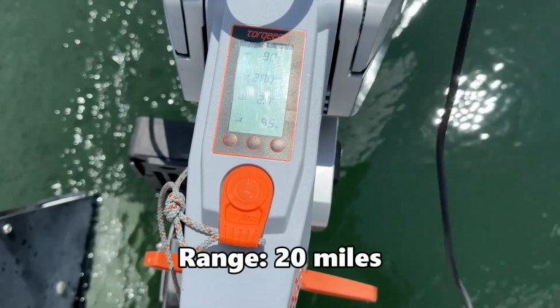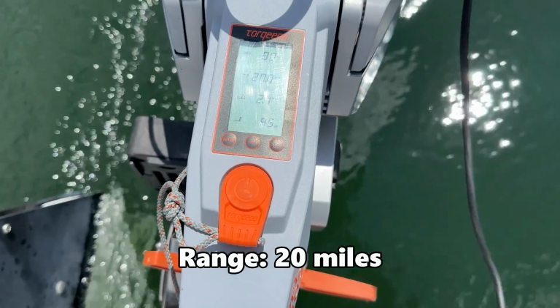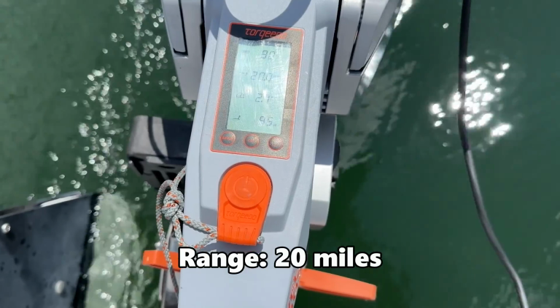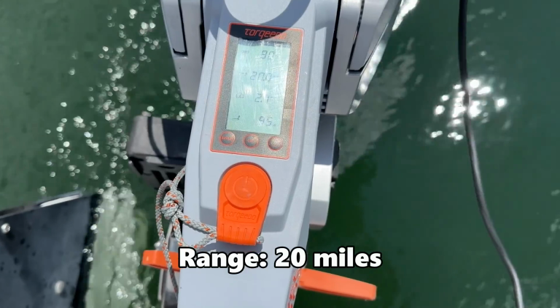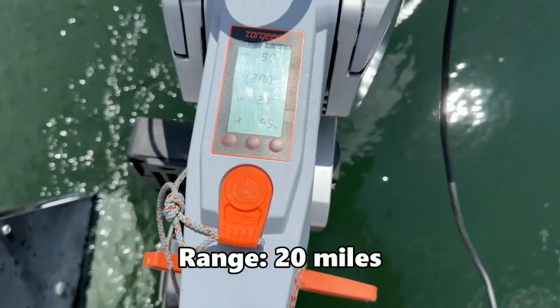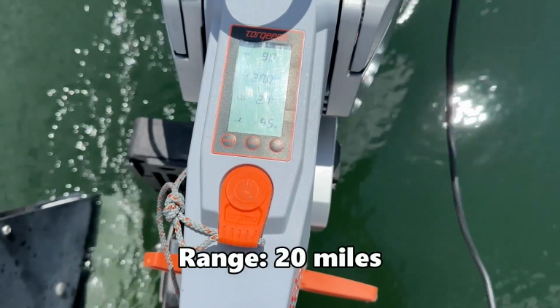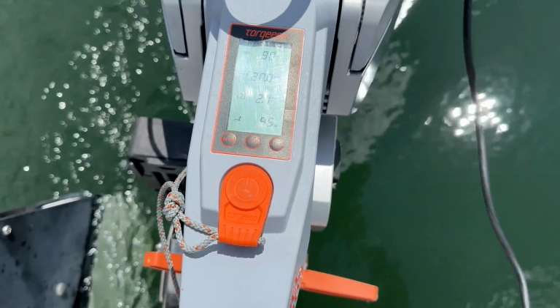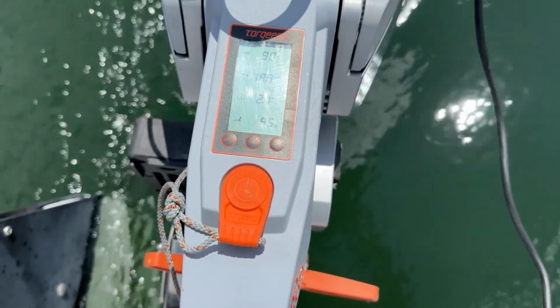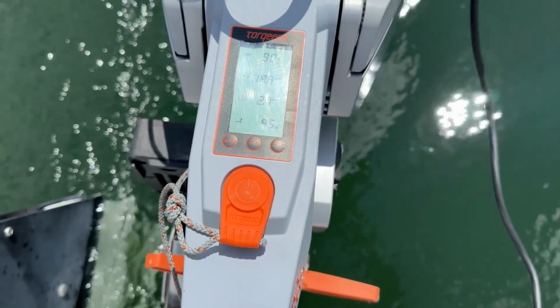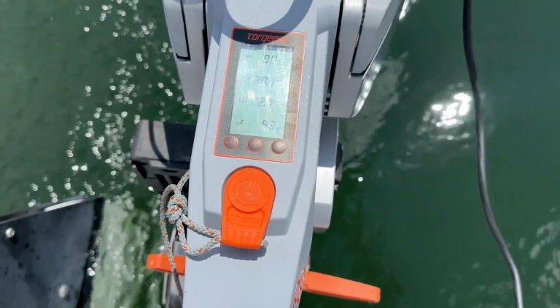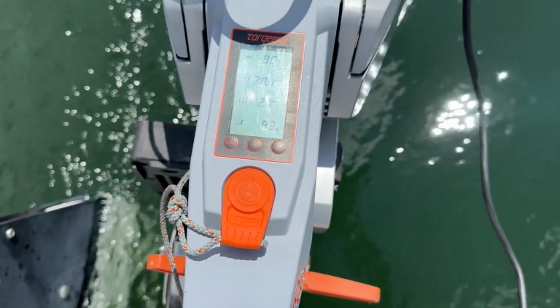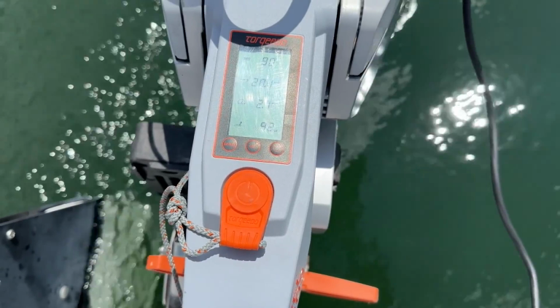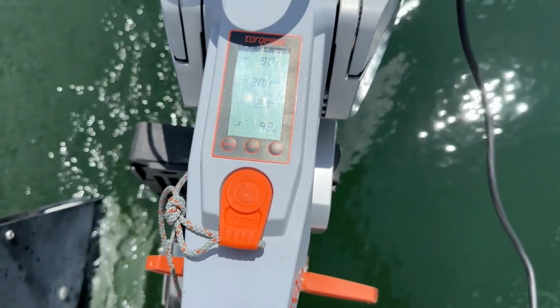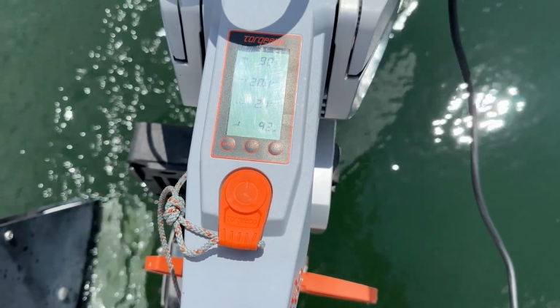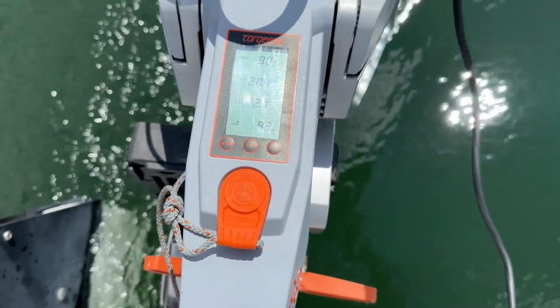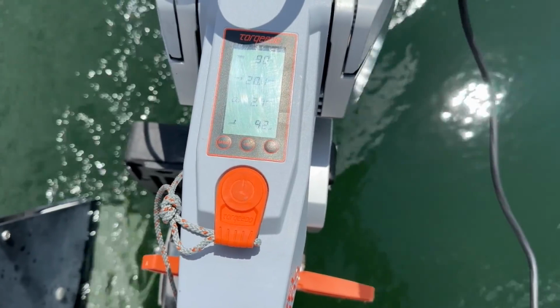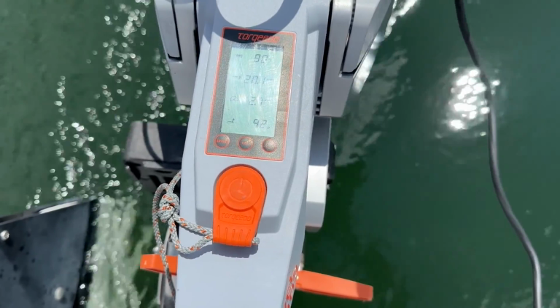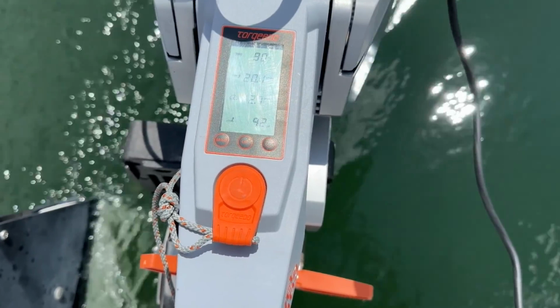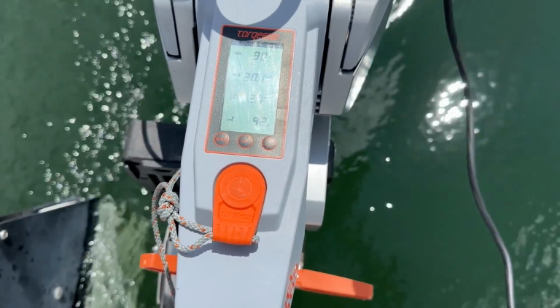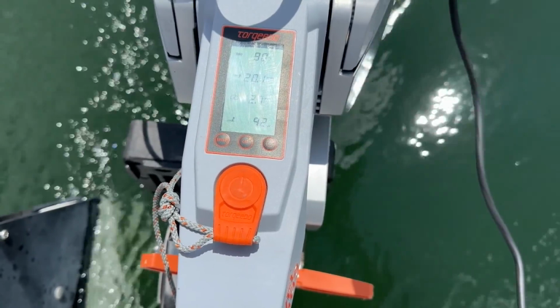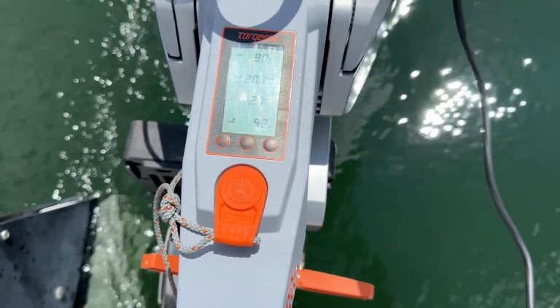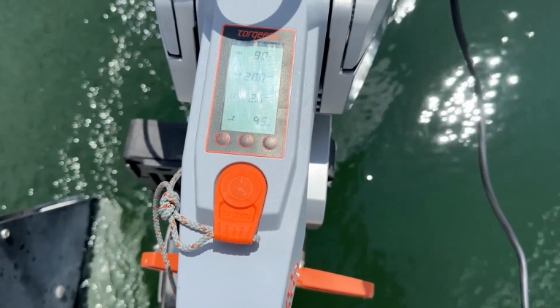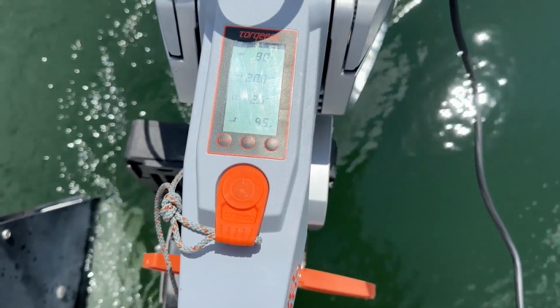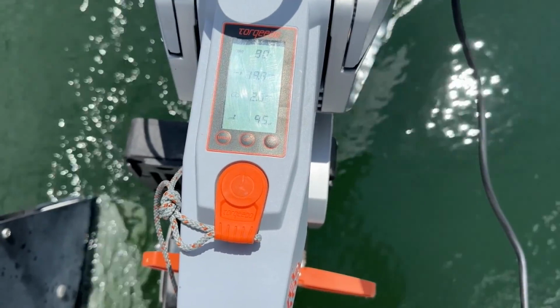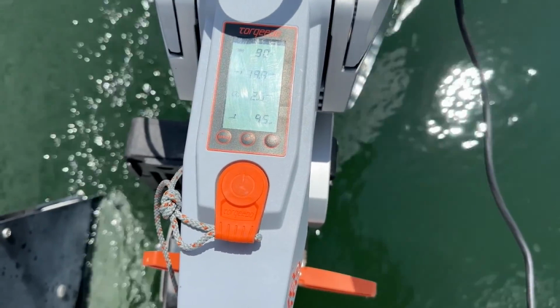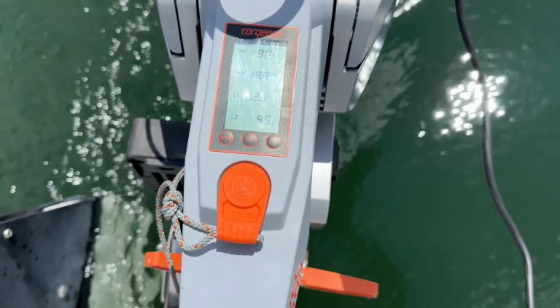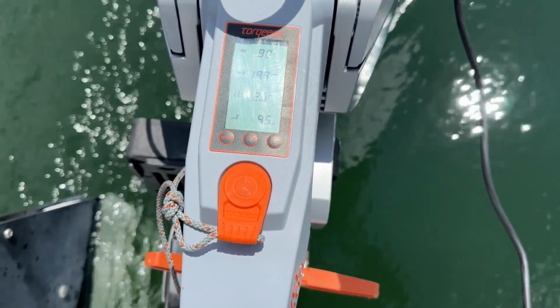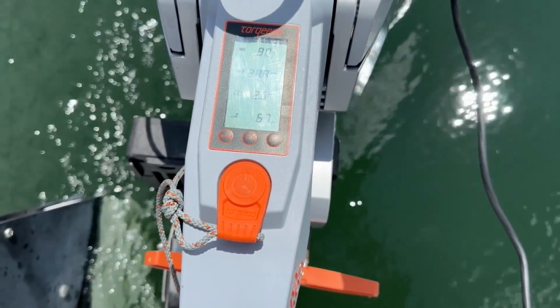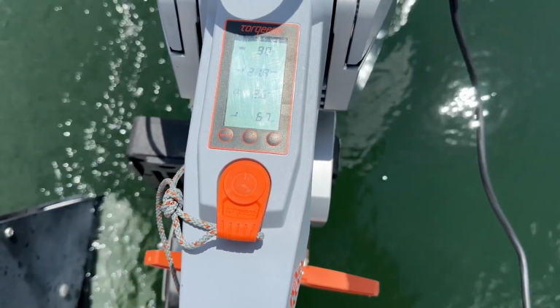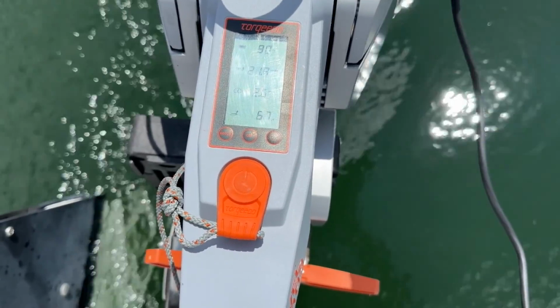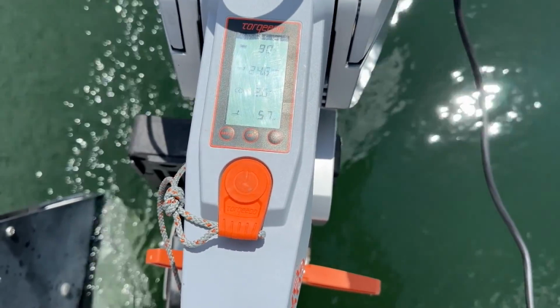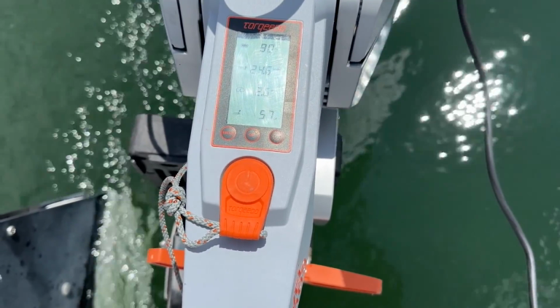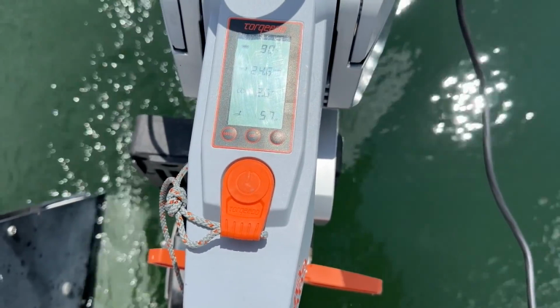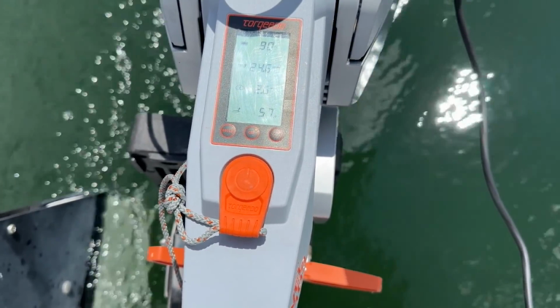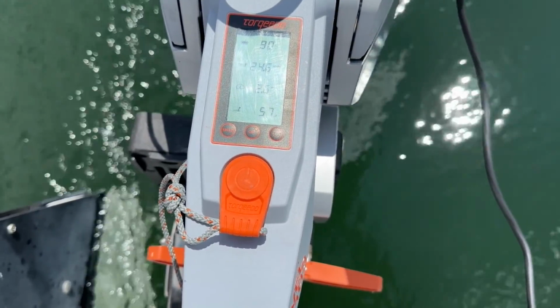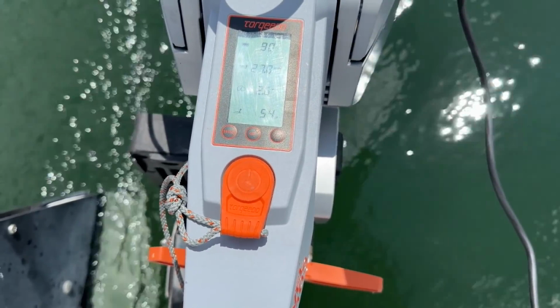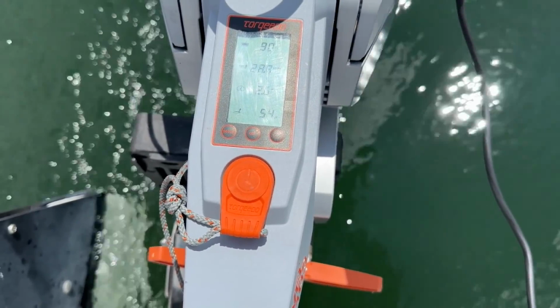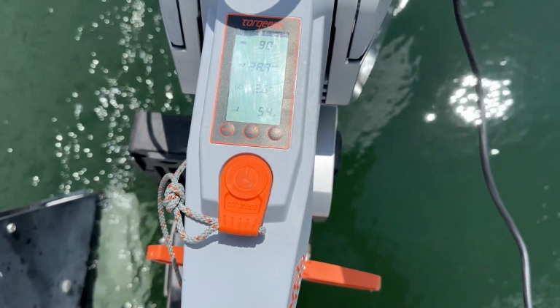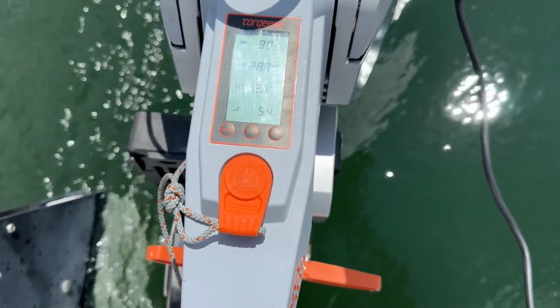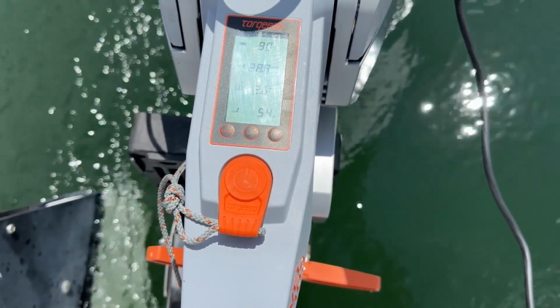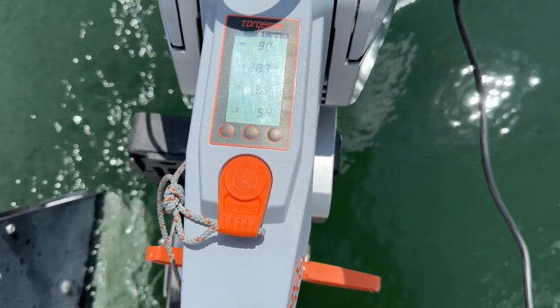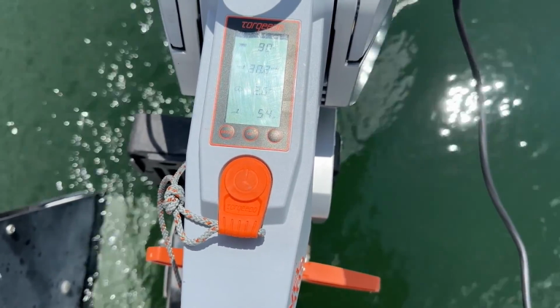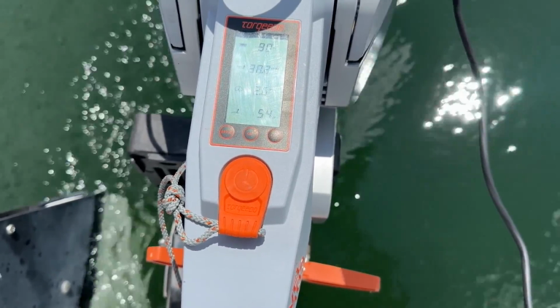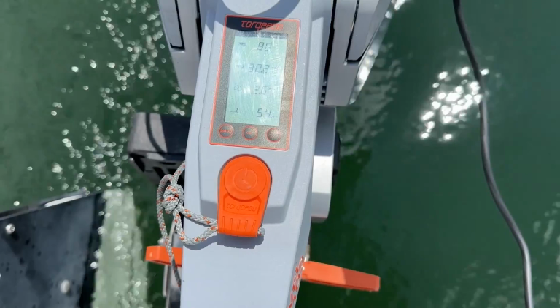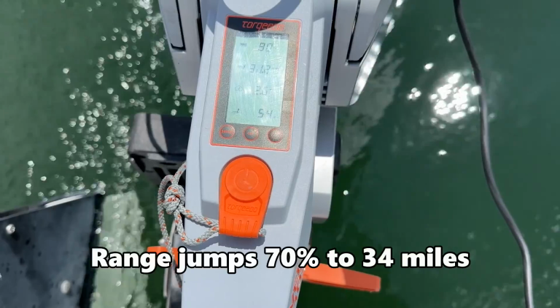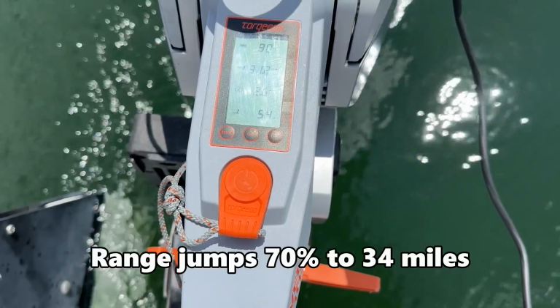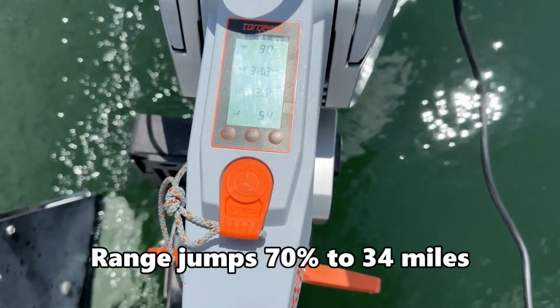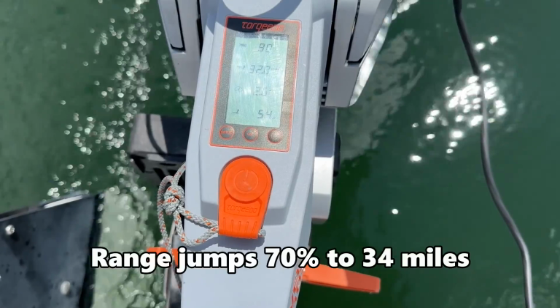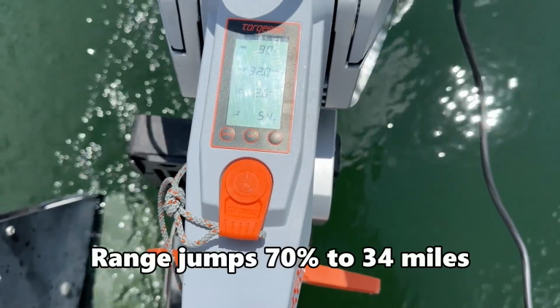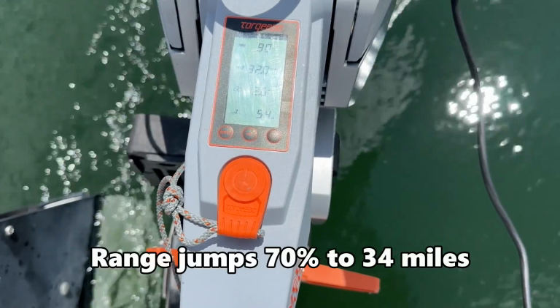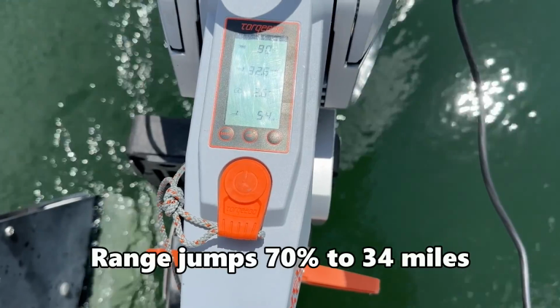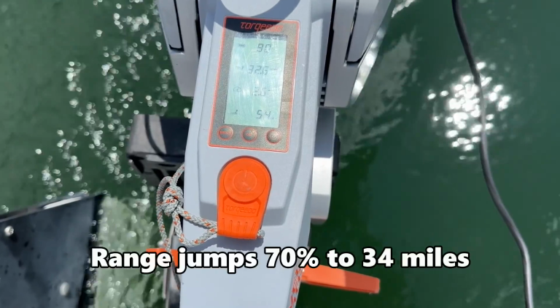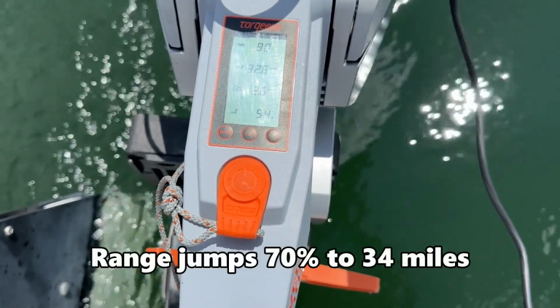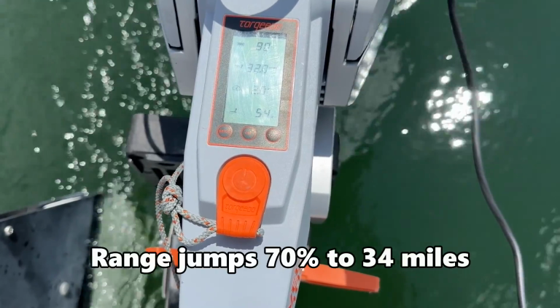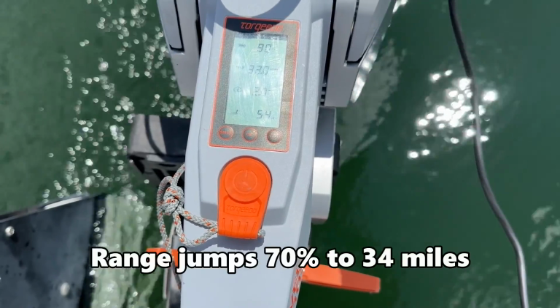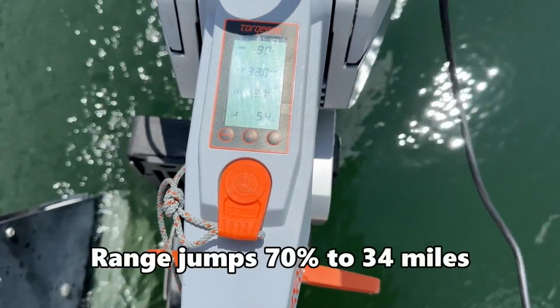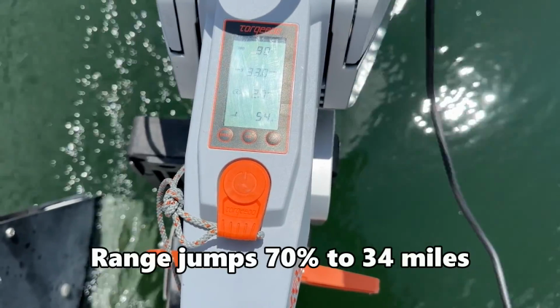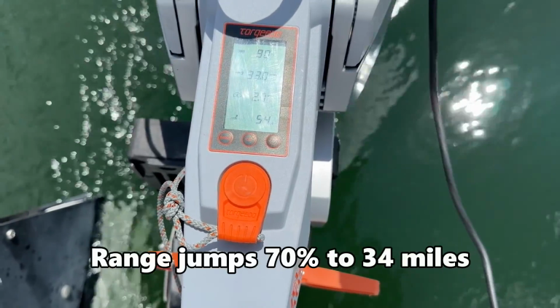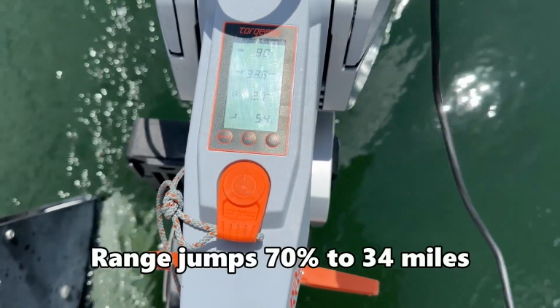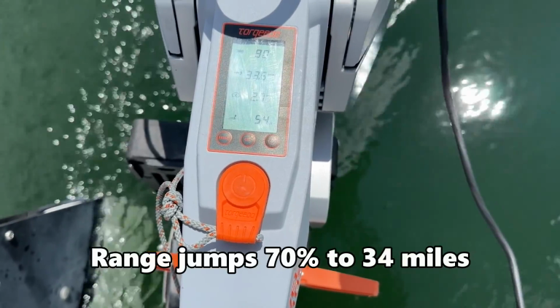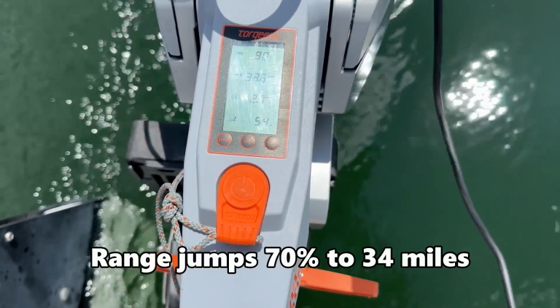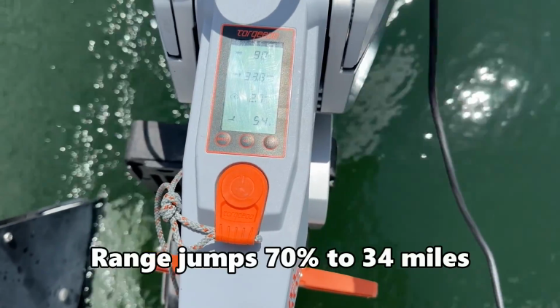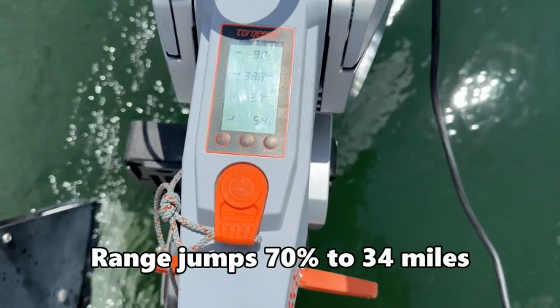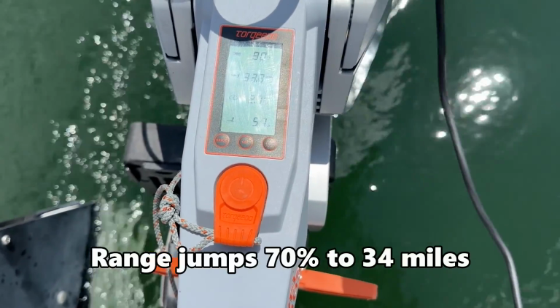Let's see what happens when I plug in the solar panel. Now consumption has gone down to 54 watts.